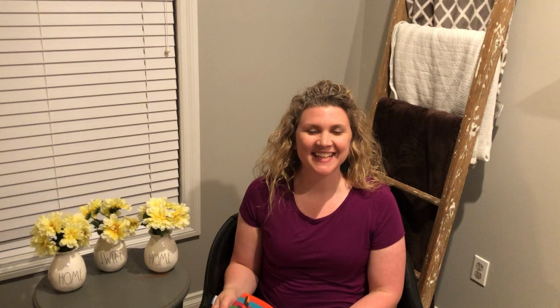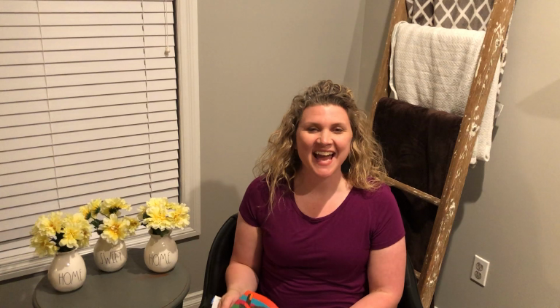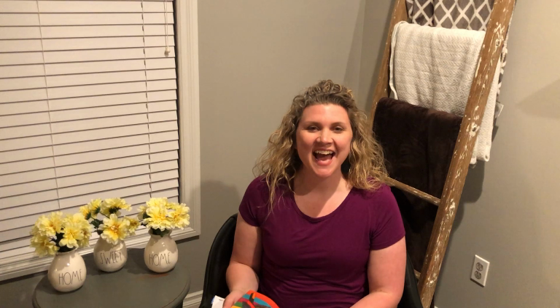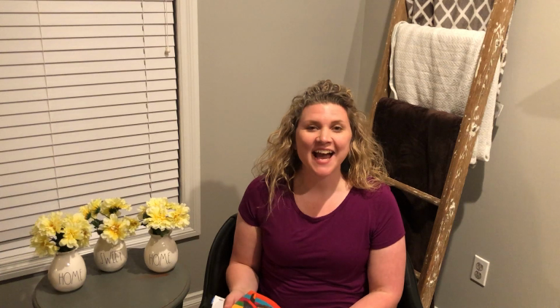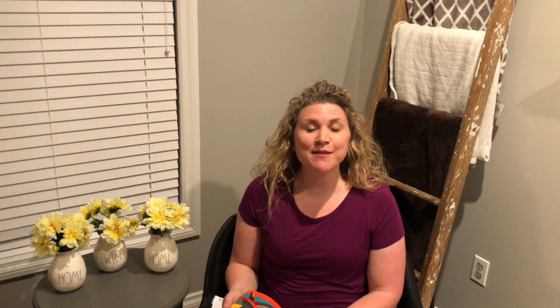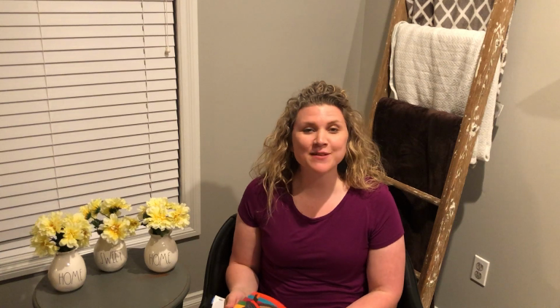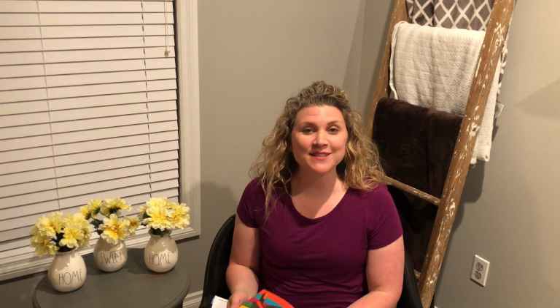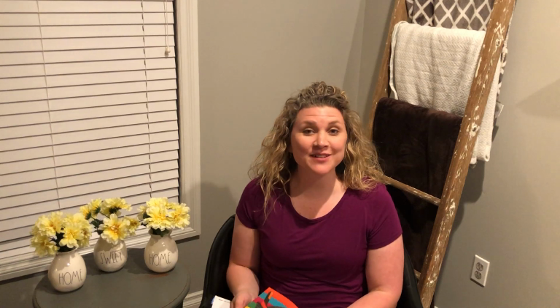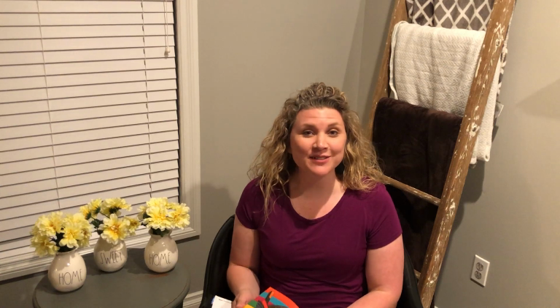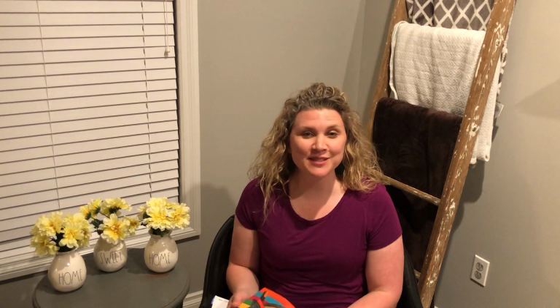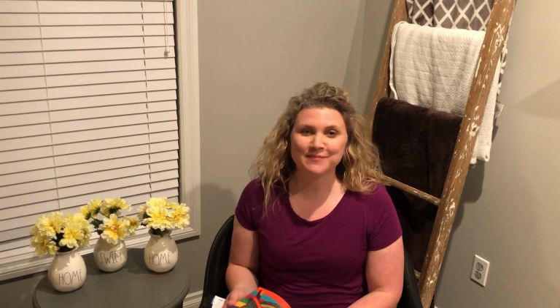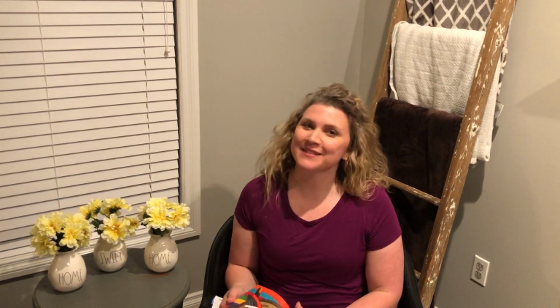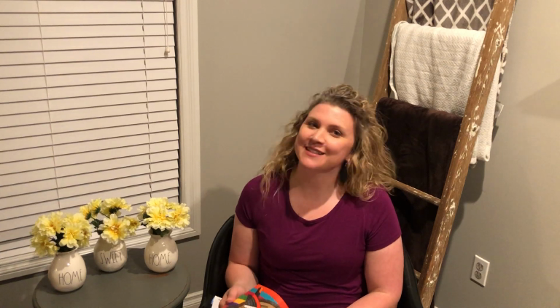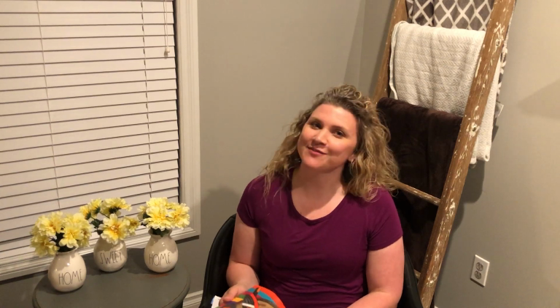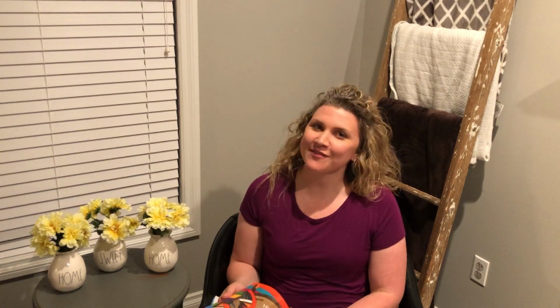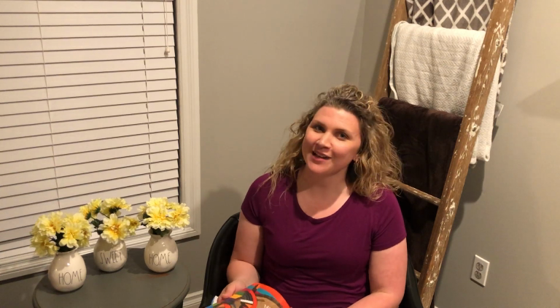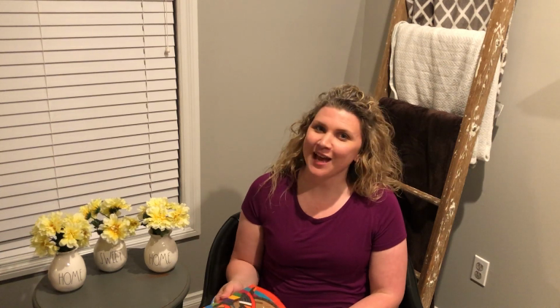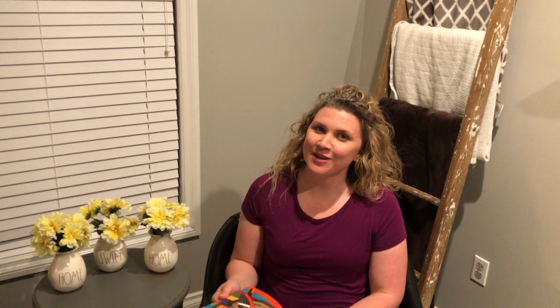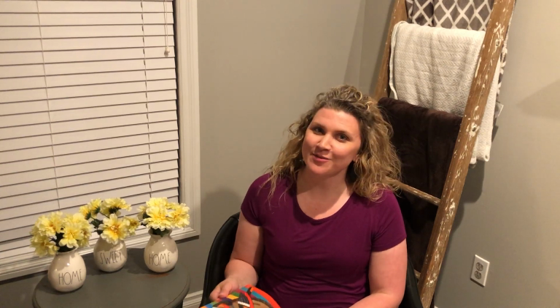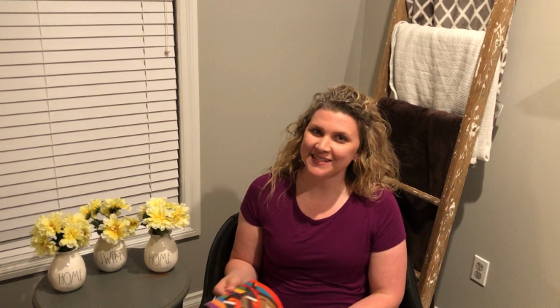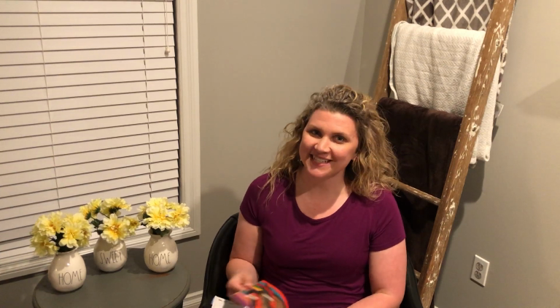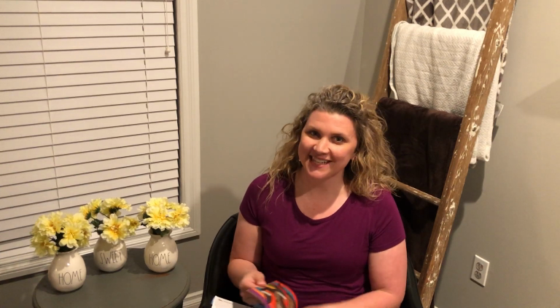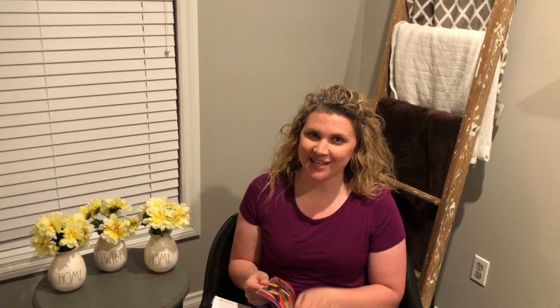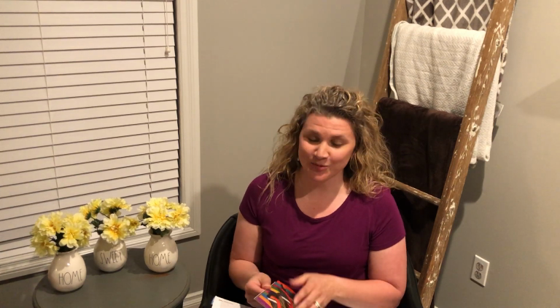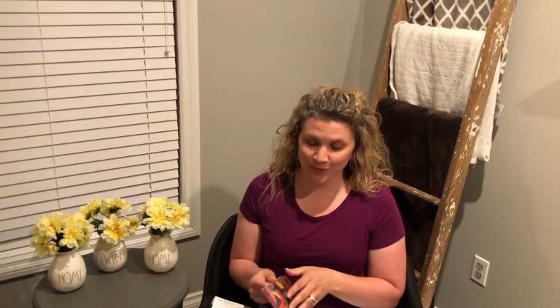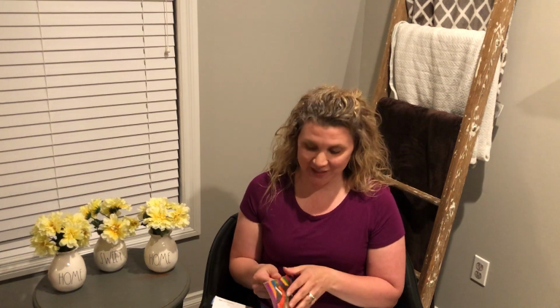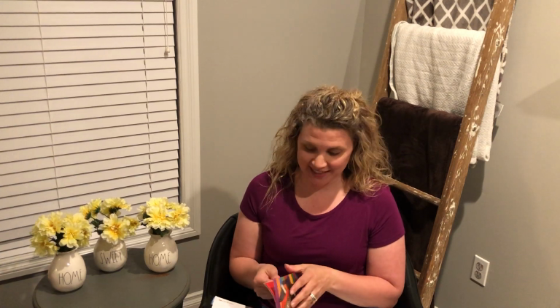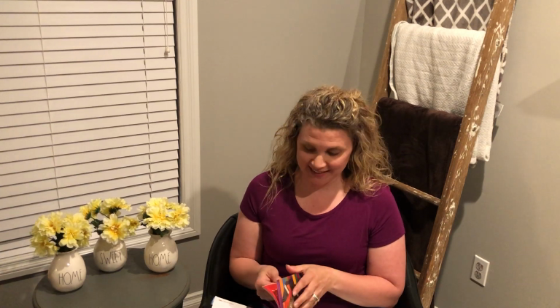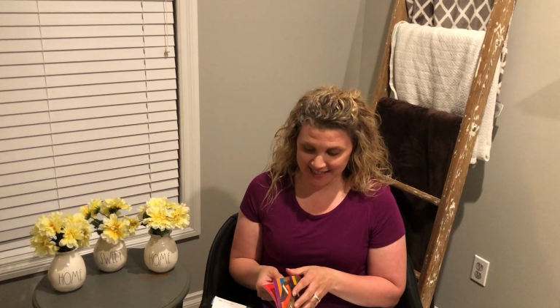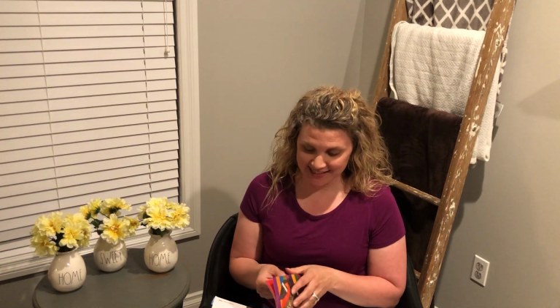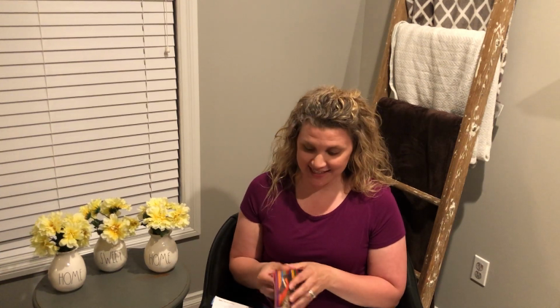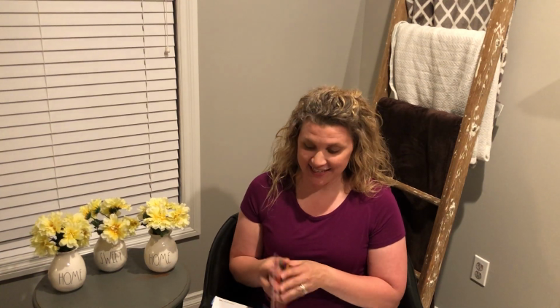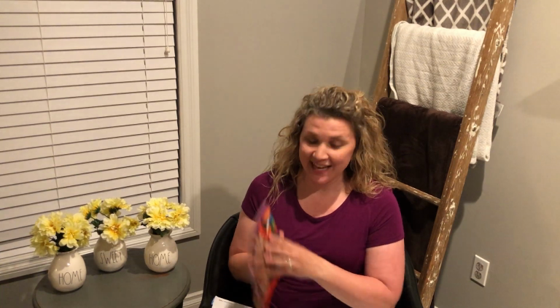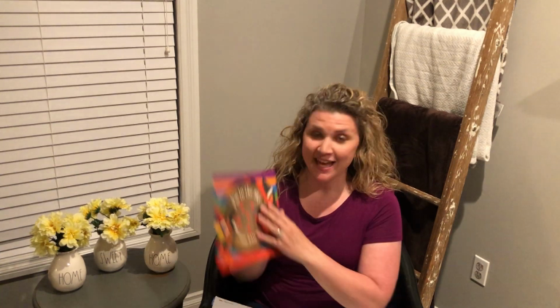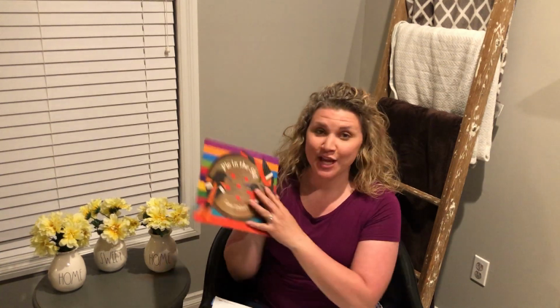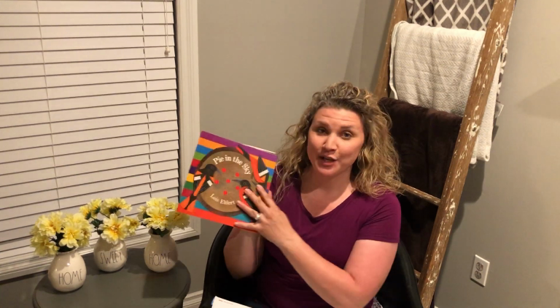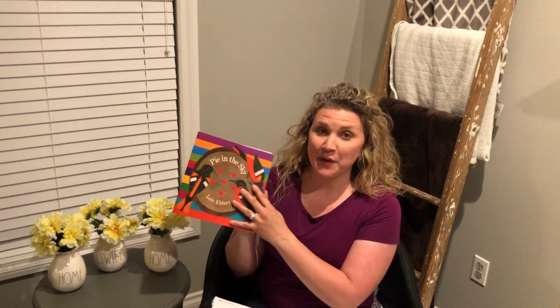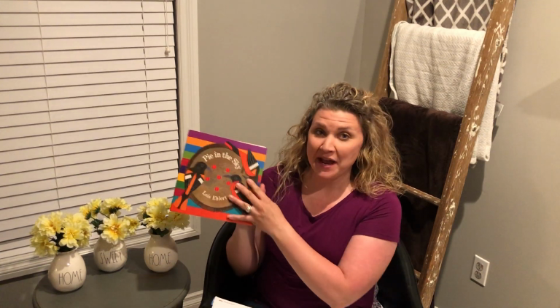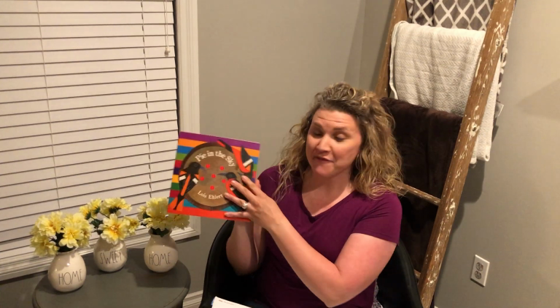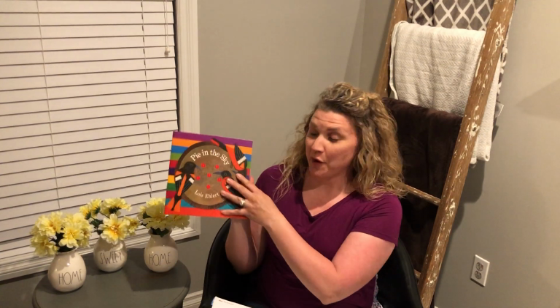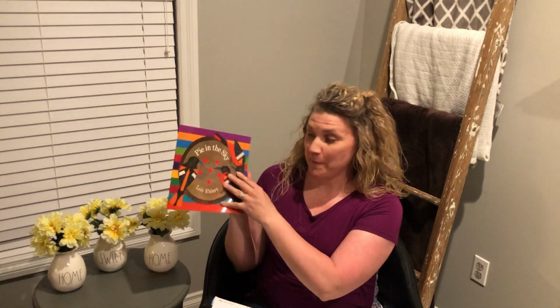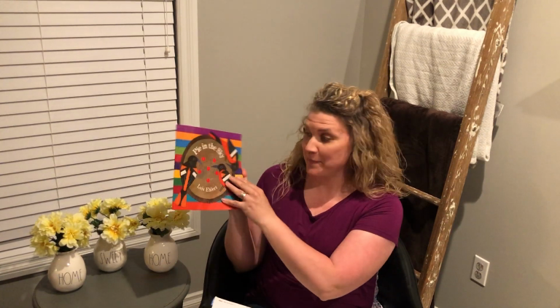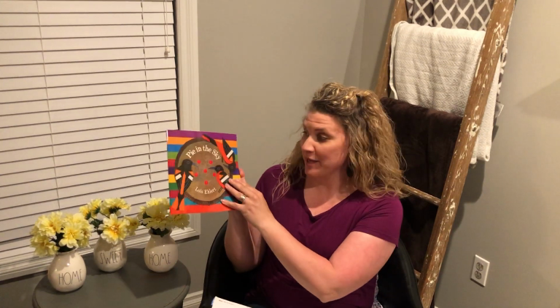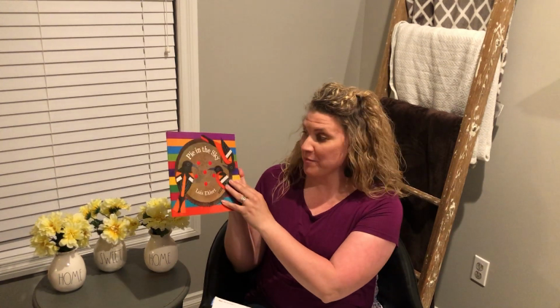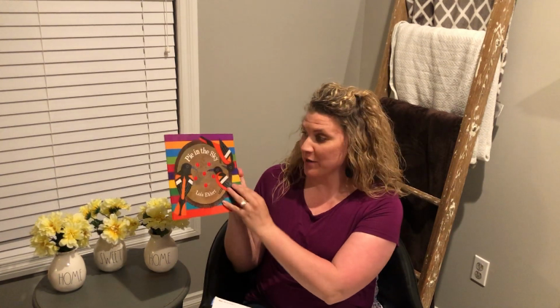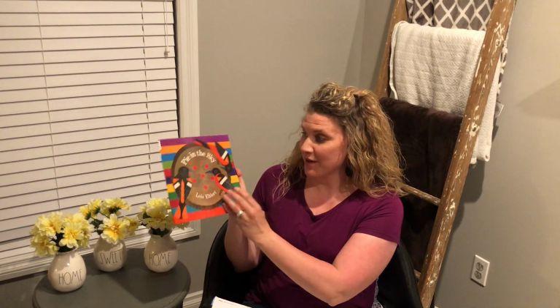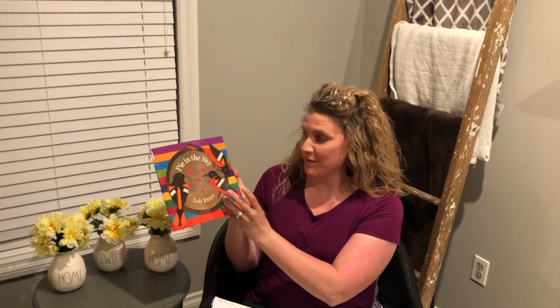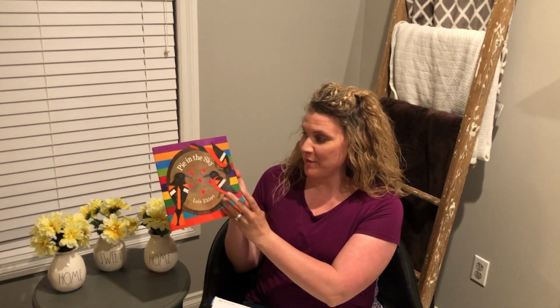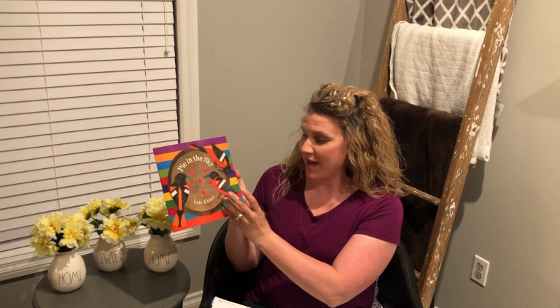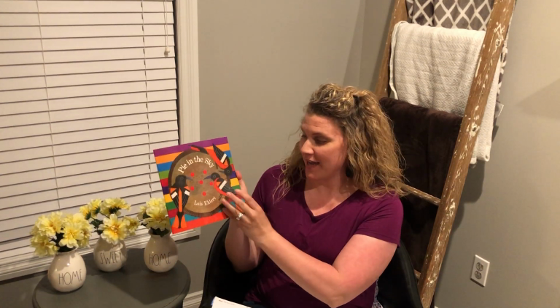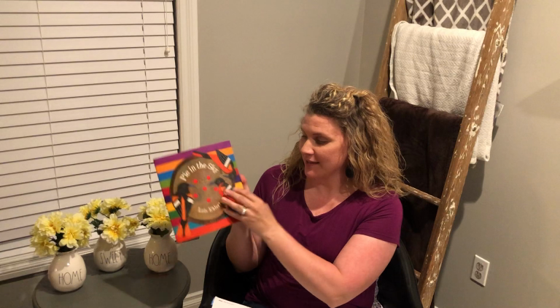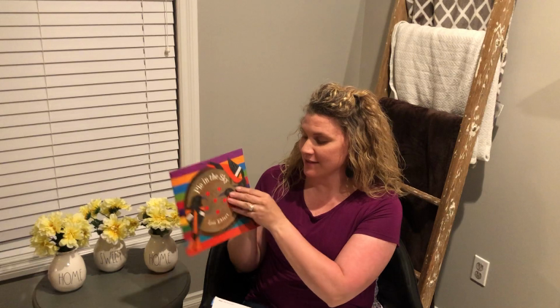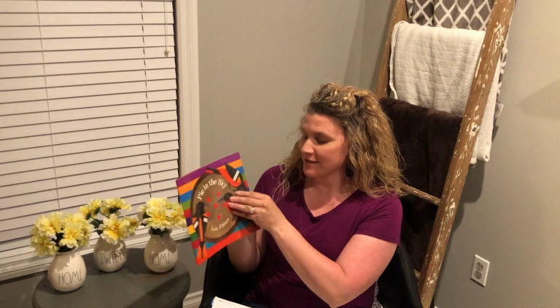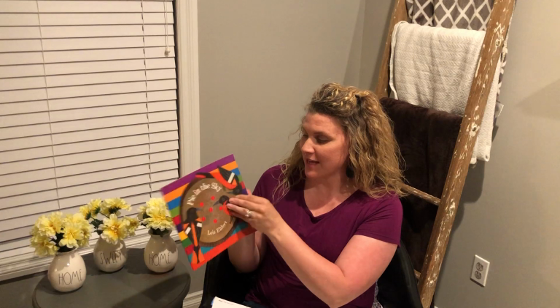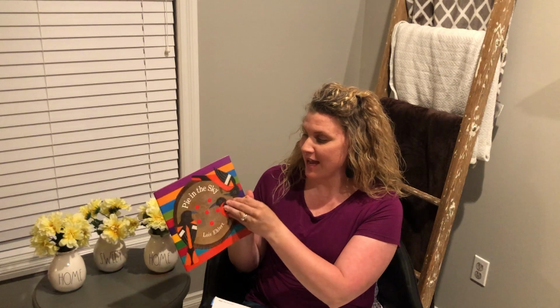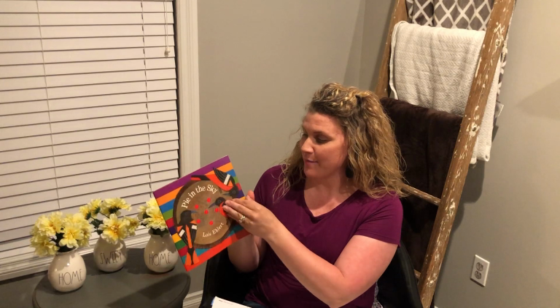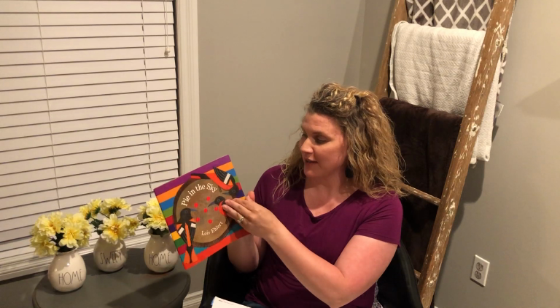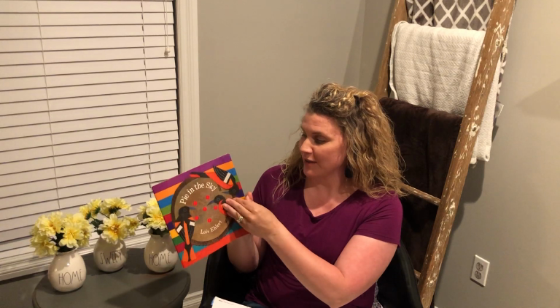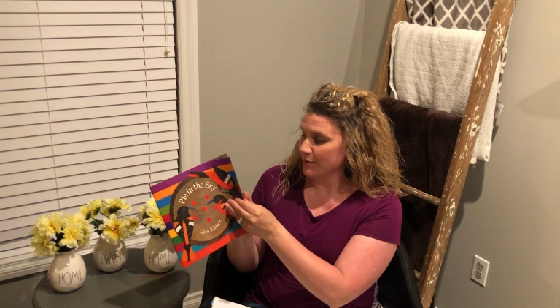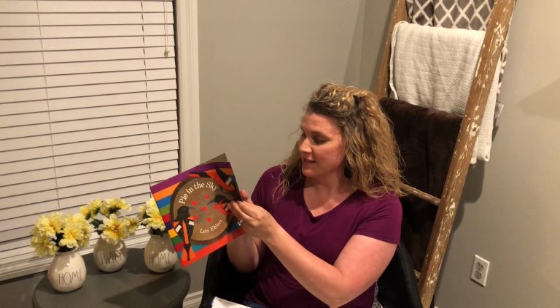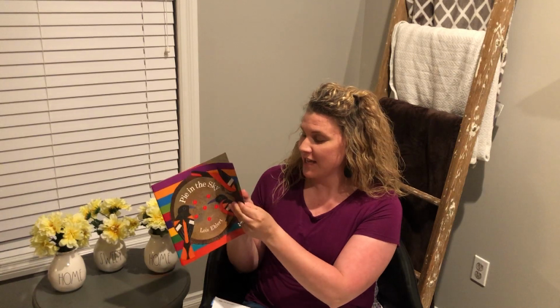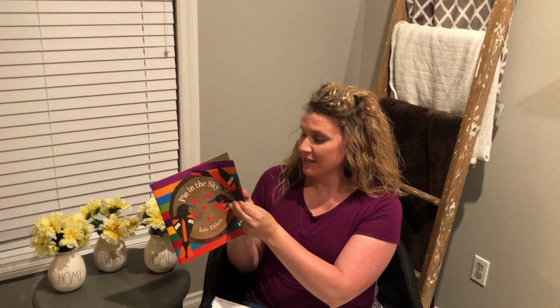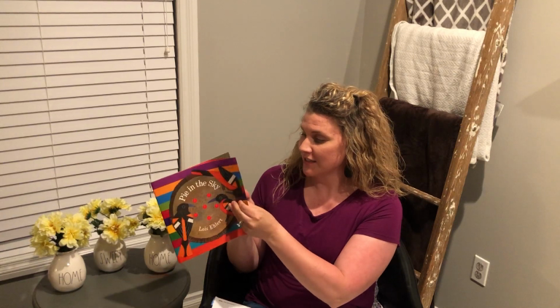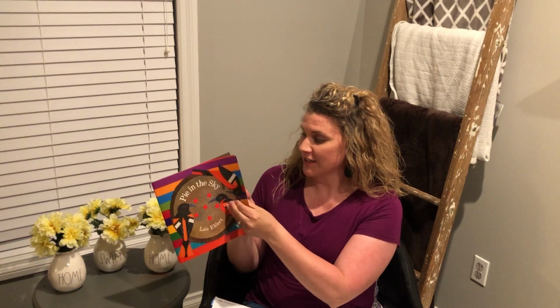Hi boys and girls, it's Mrs. Viviana with today's reading lesson. Now I have our big book, Pie in the Sky by Lois Ellert.